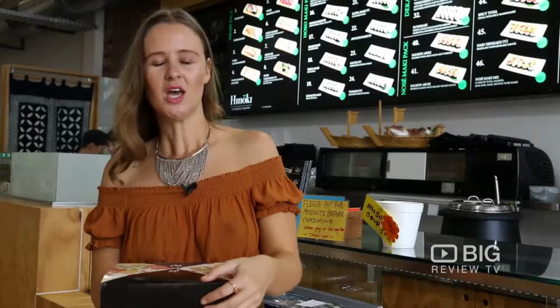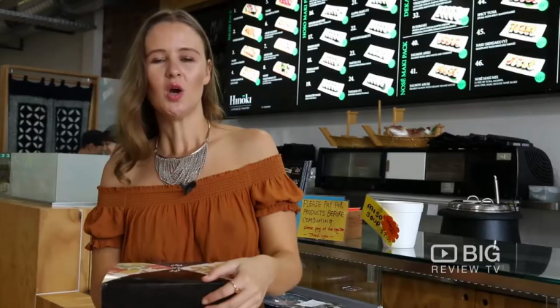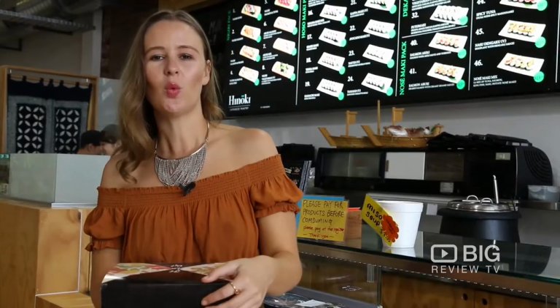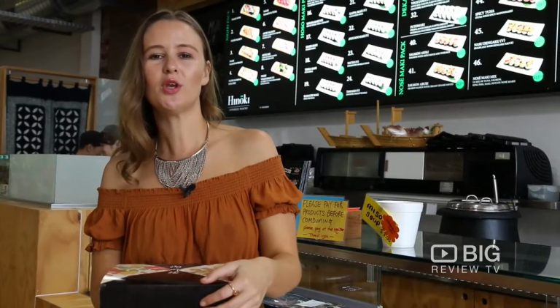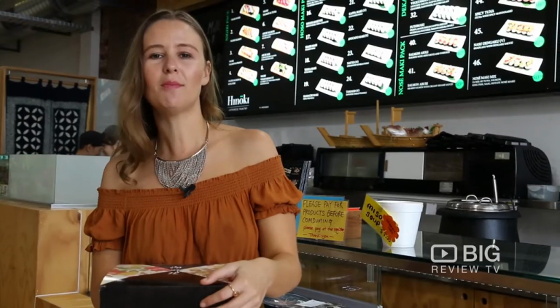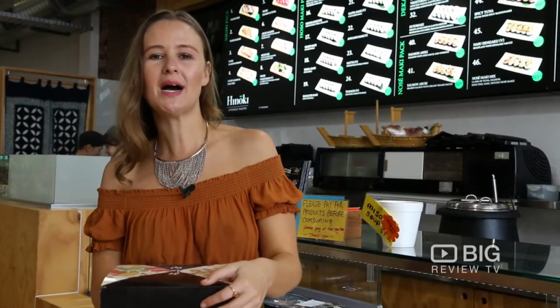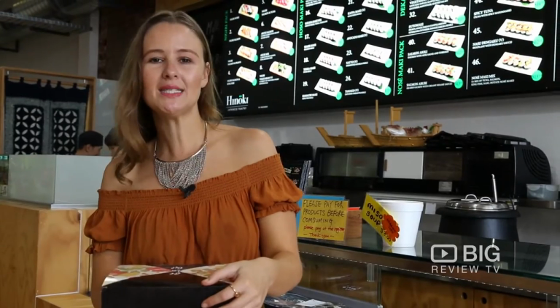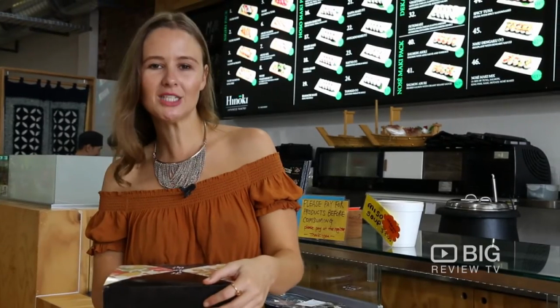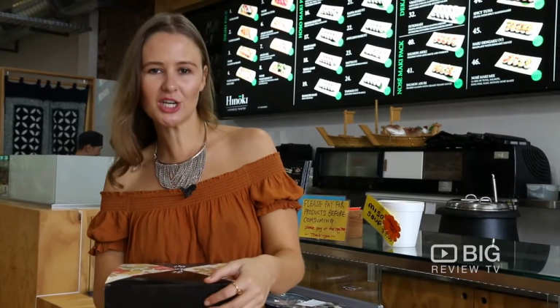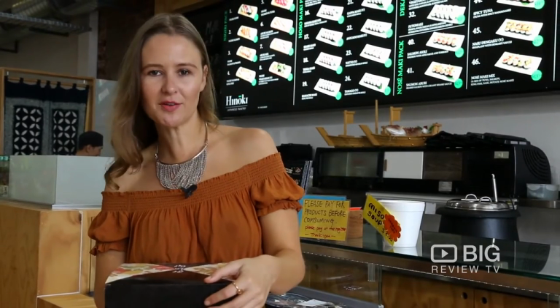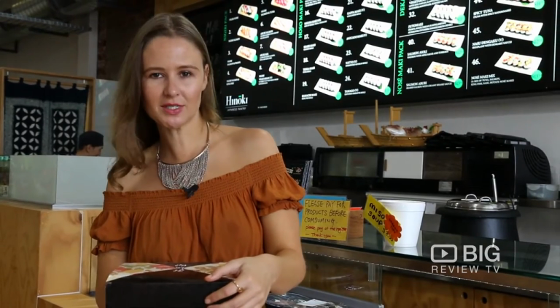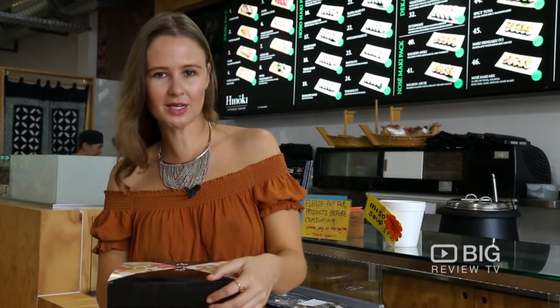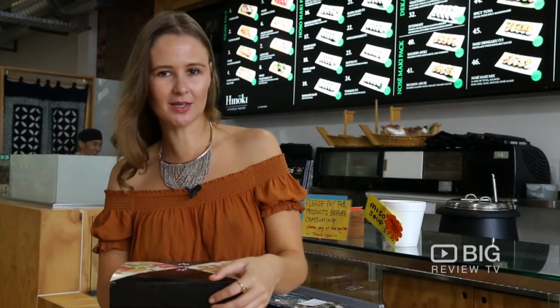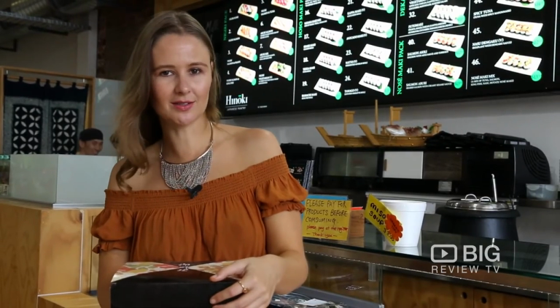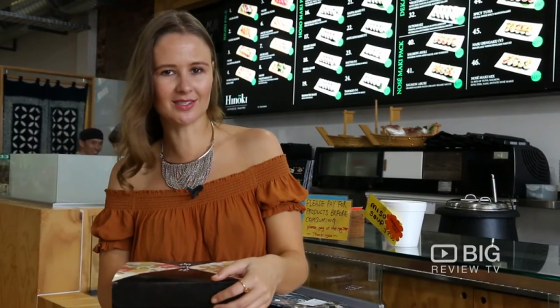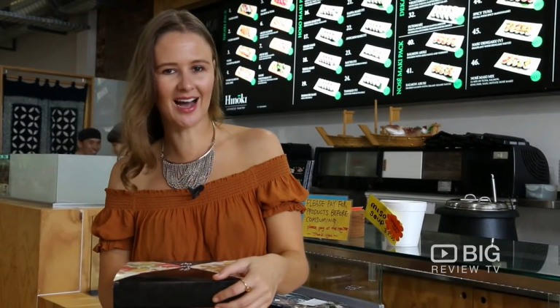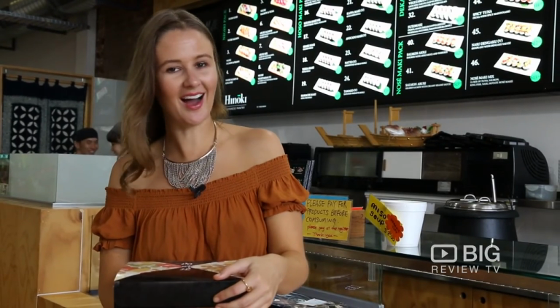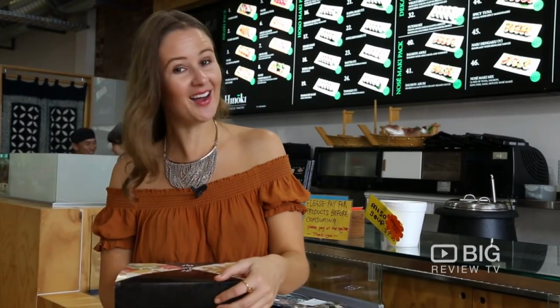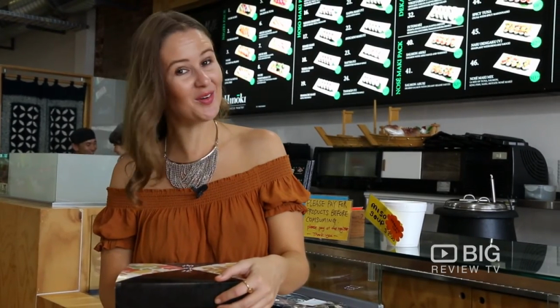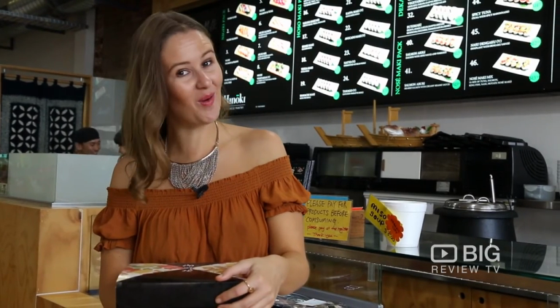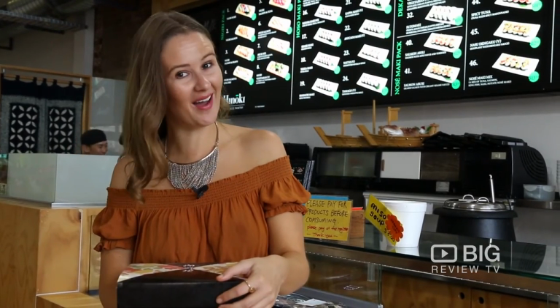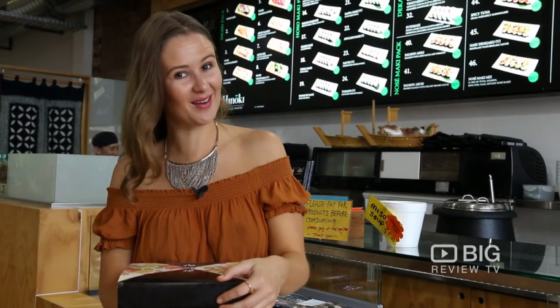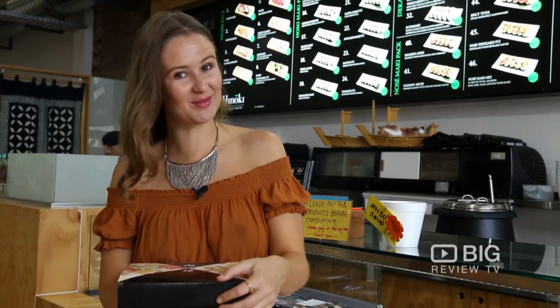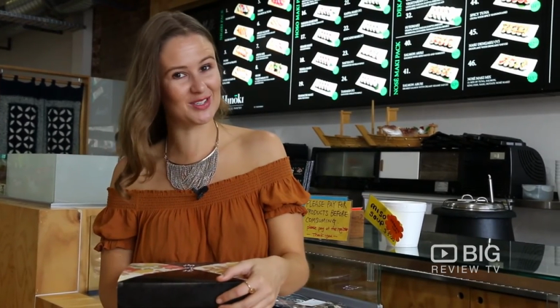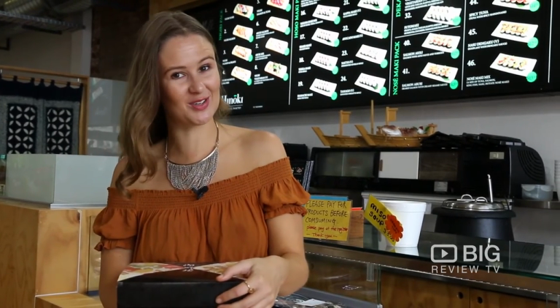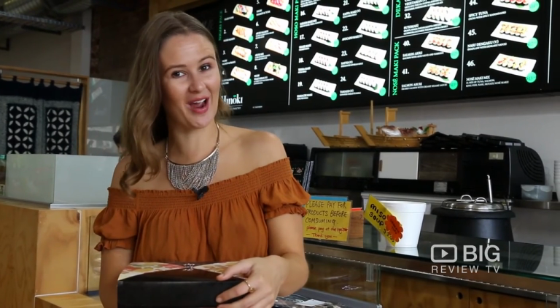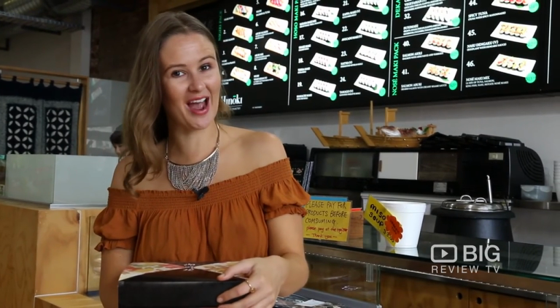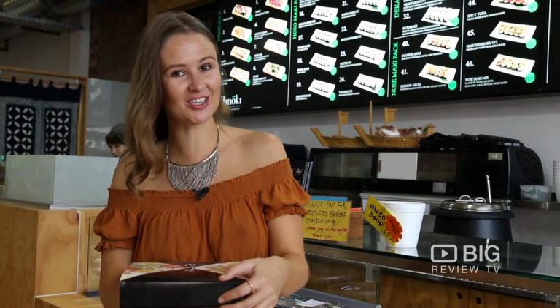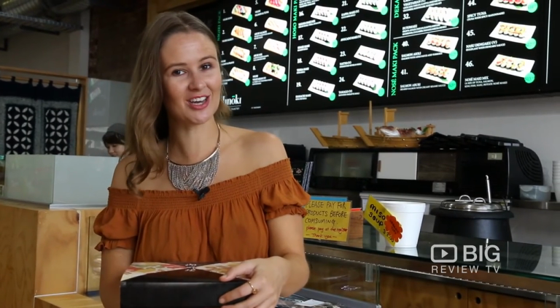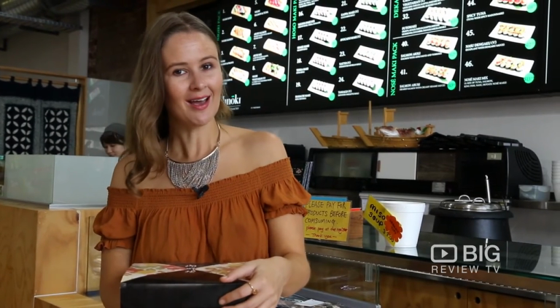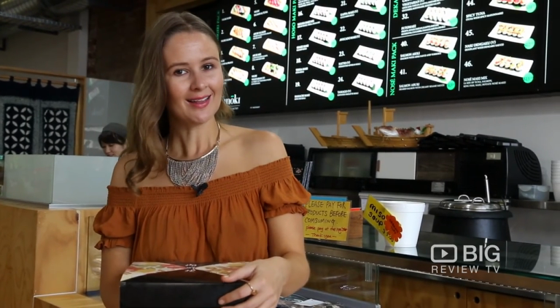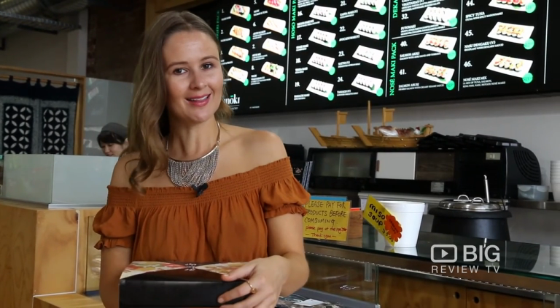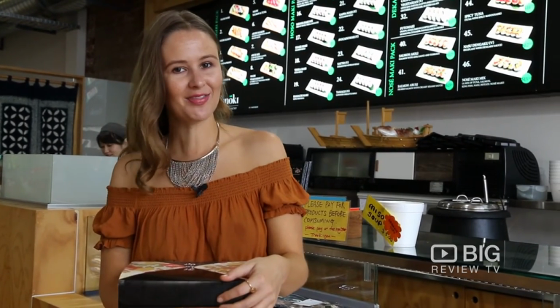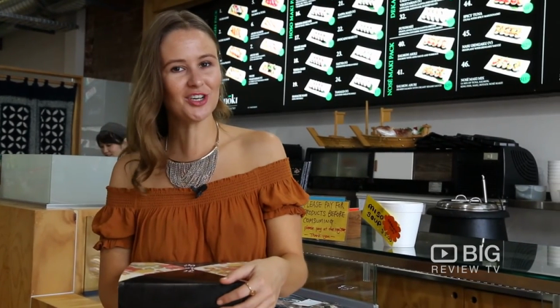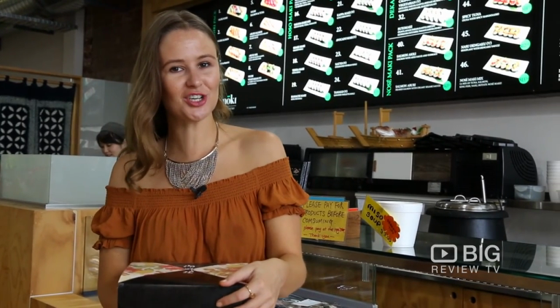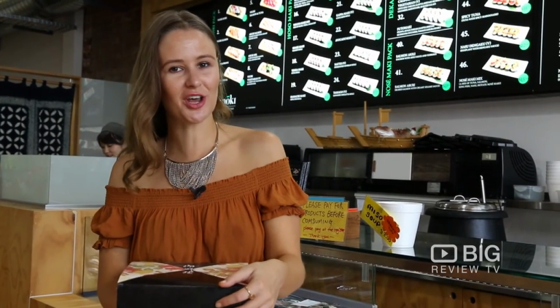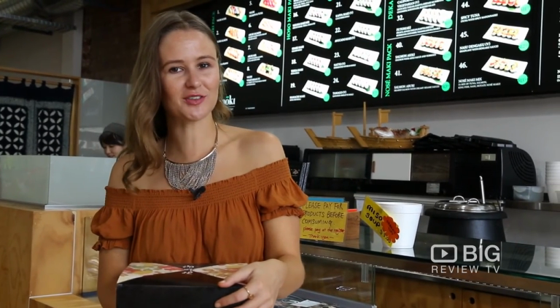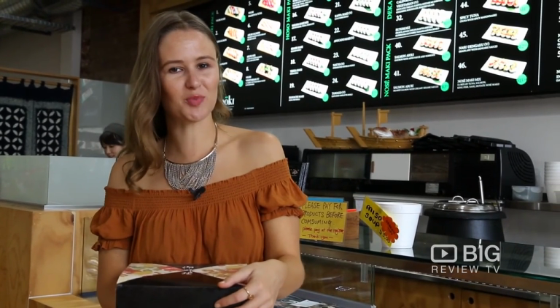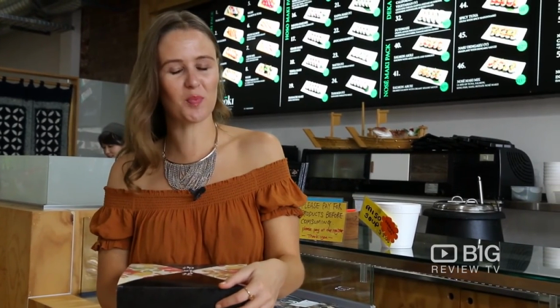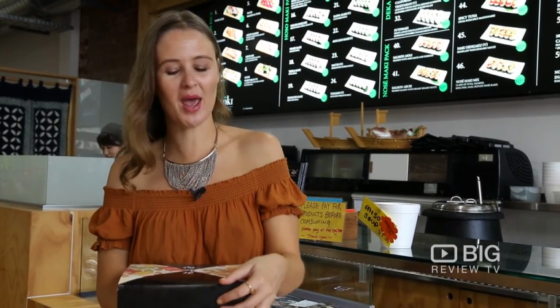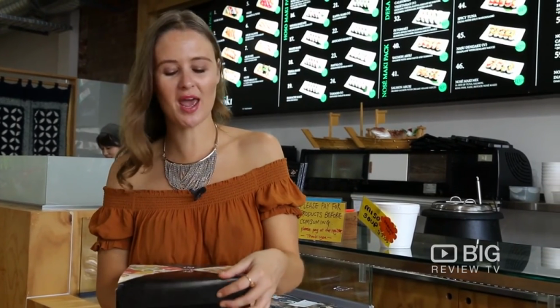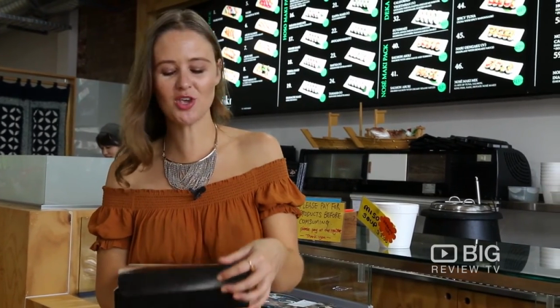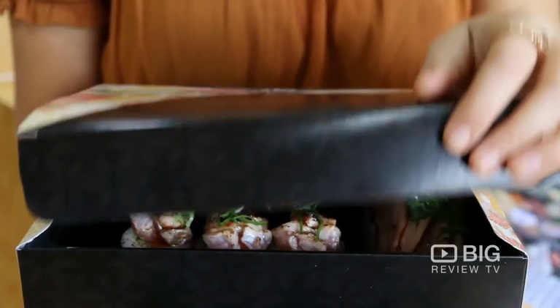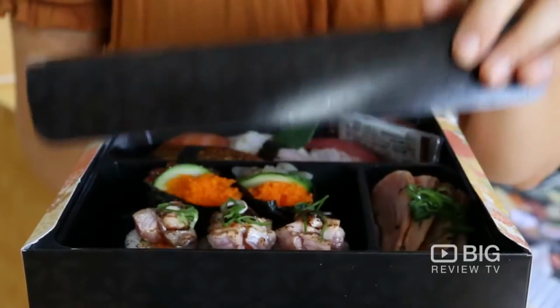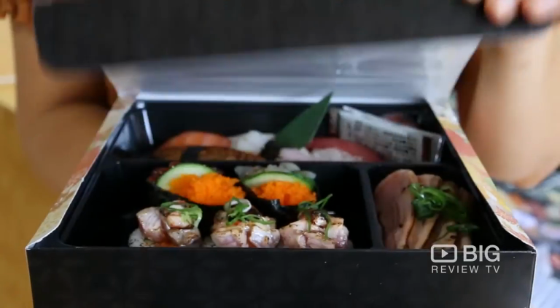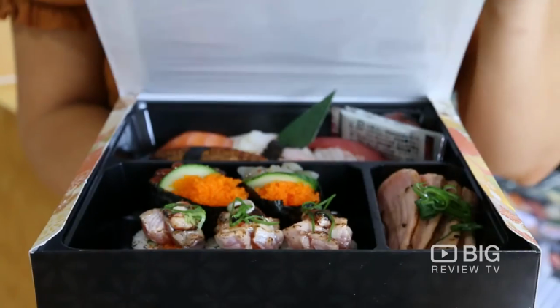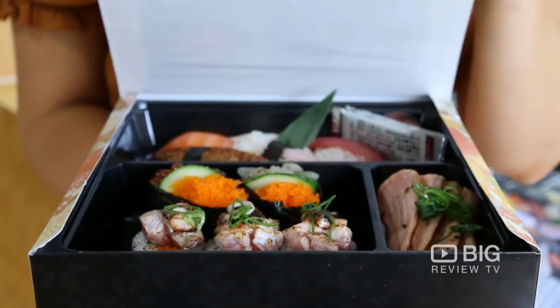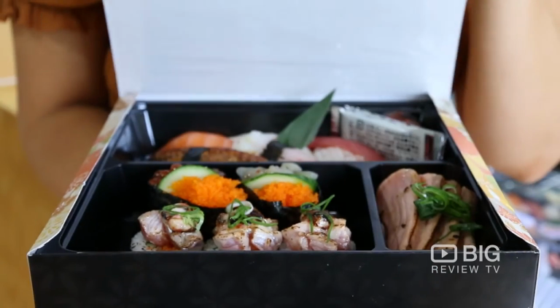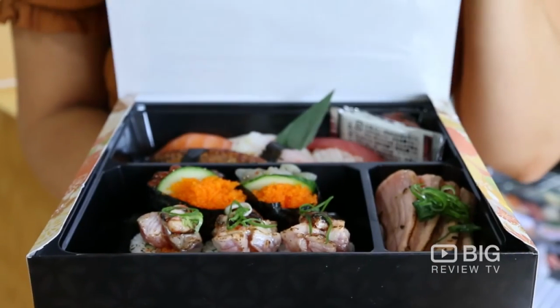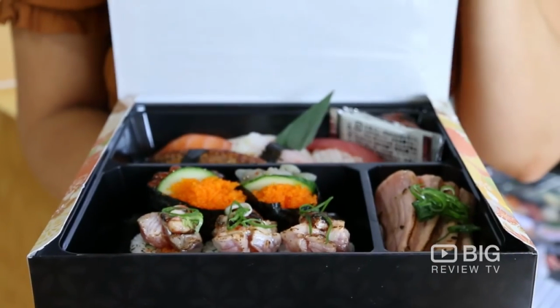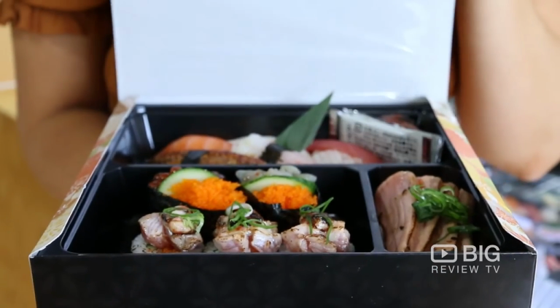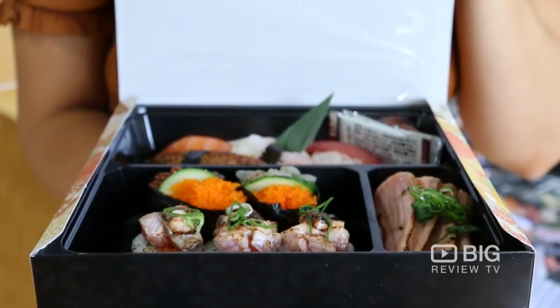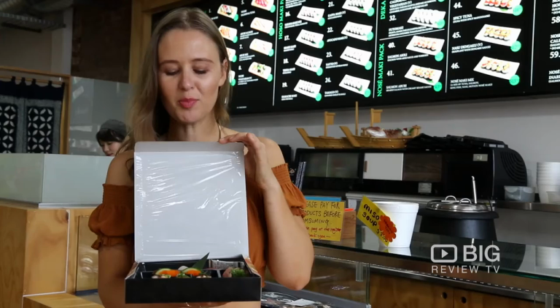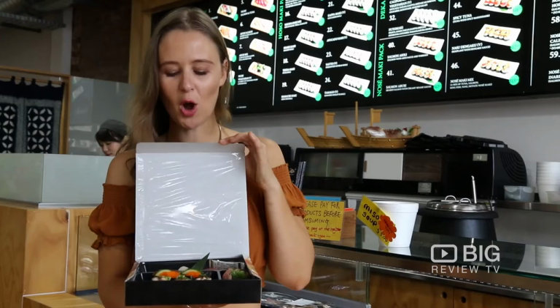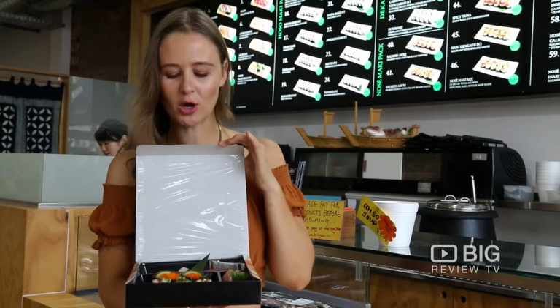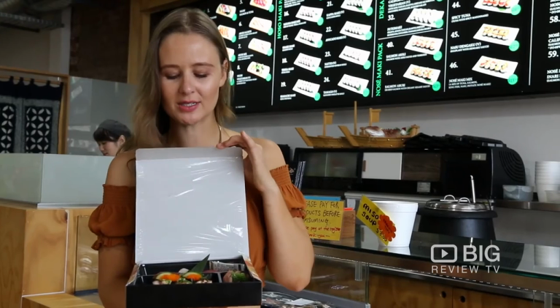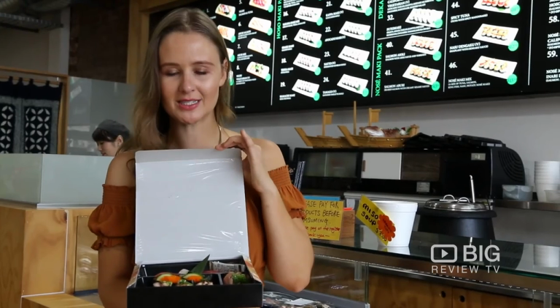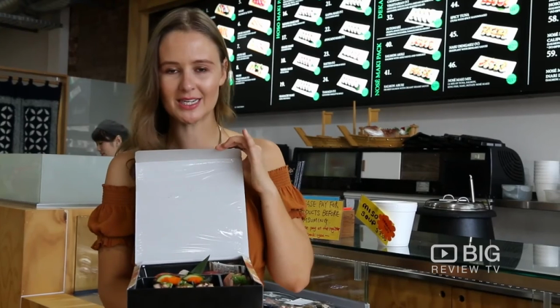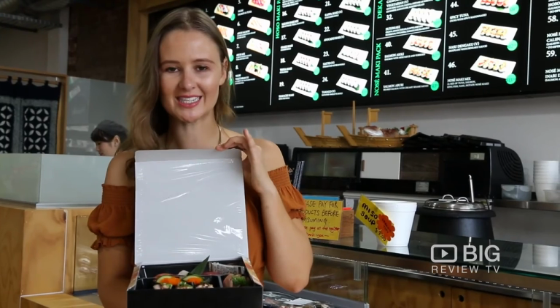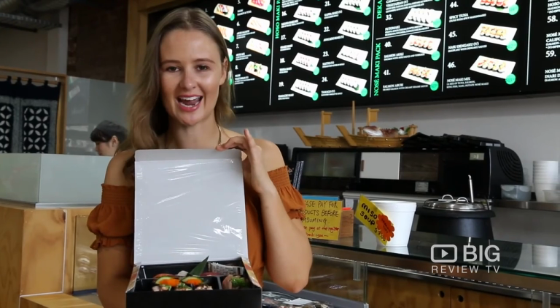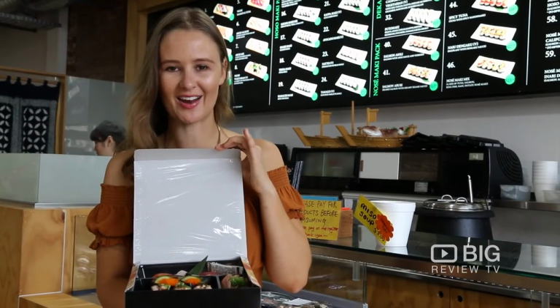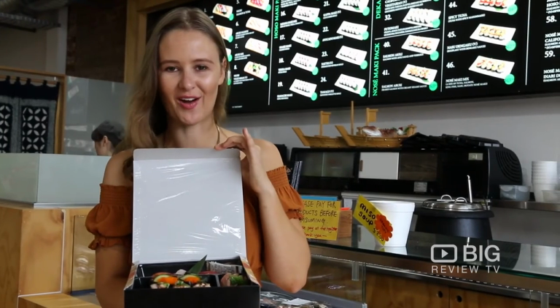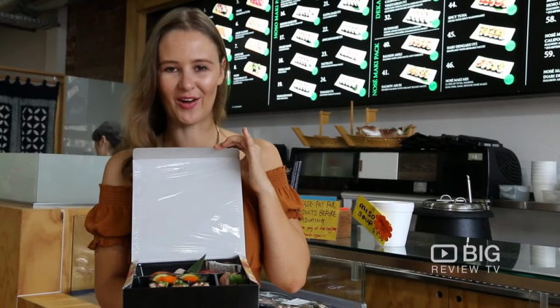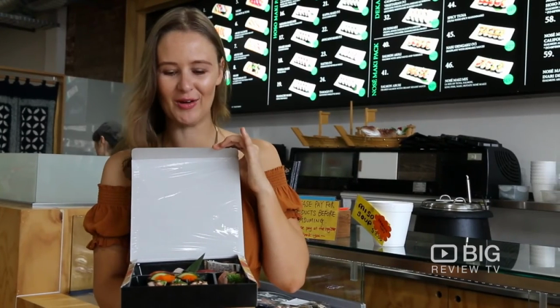When your MasterChef skills aren't quite up to scratch, let the chefs prepare you a fresh little box to take home.